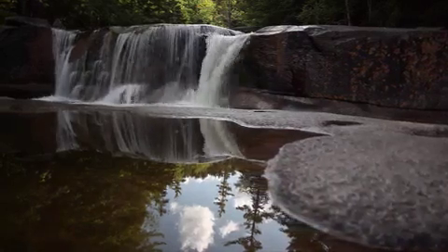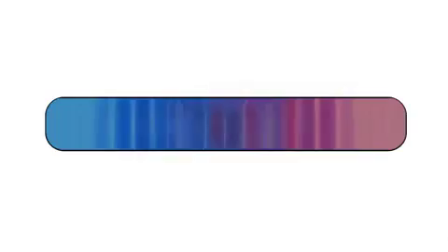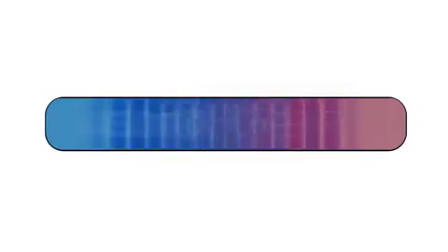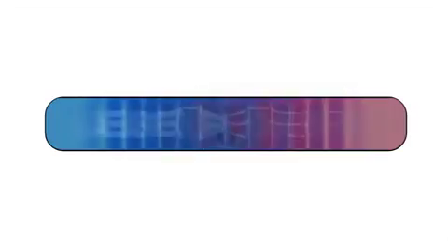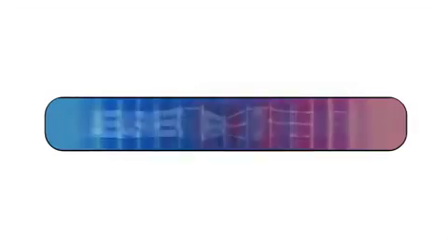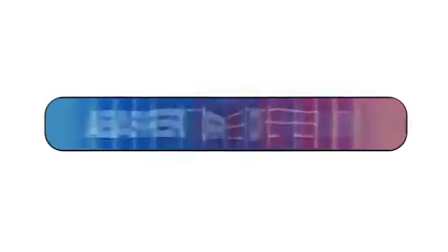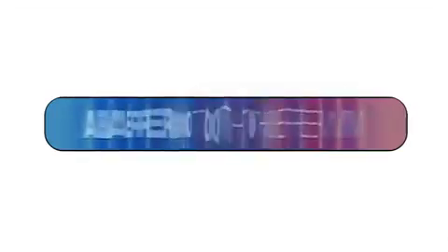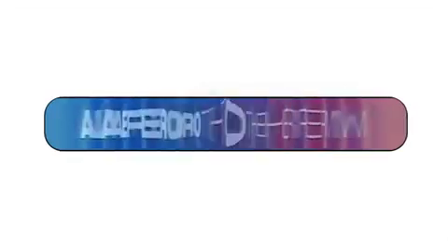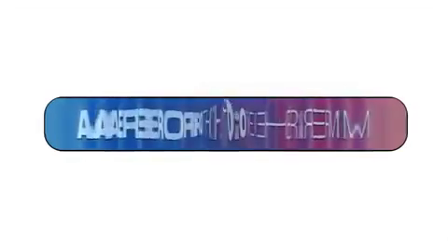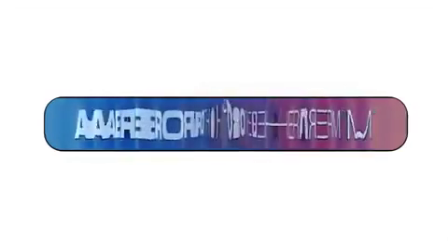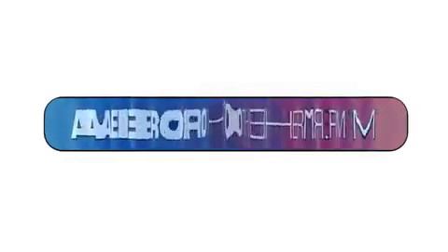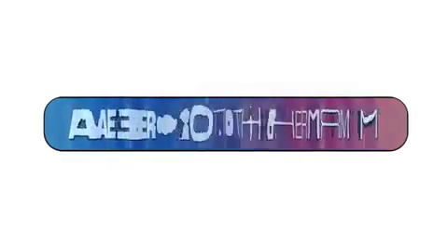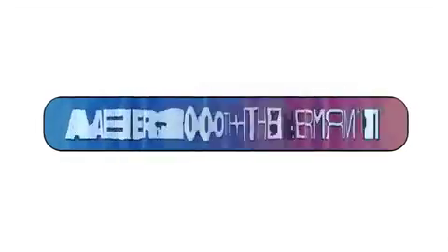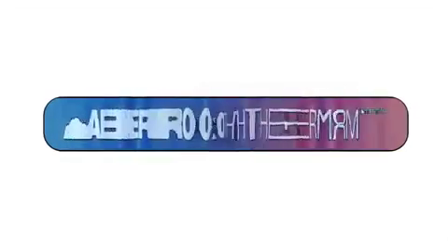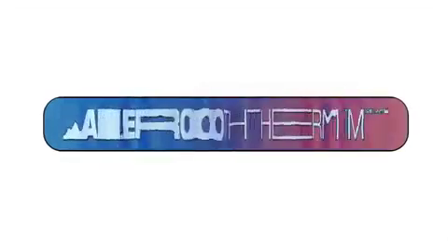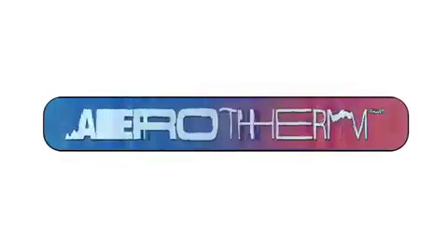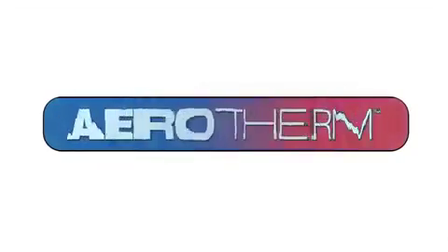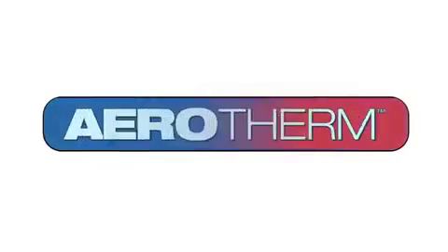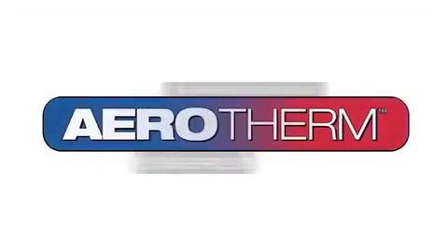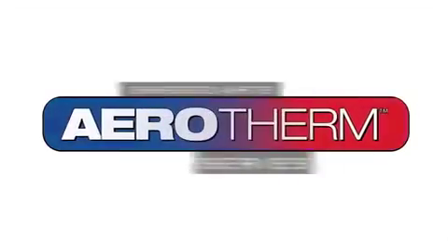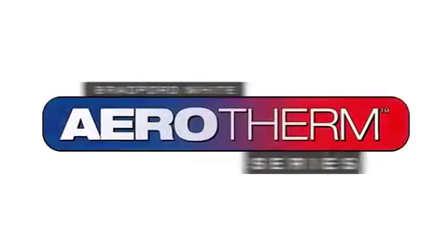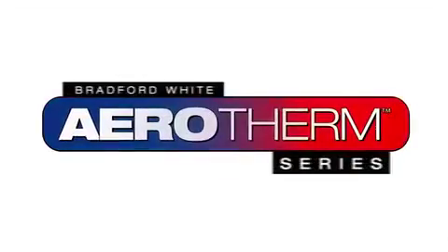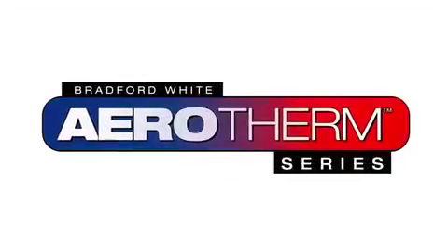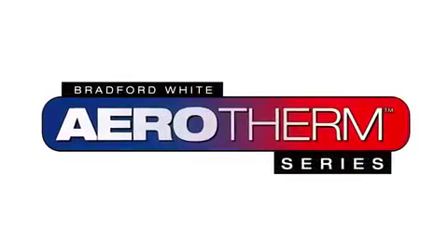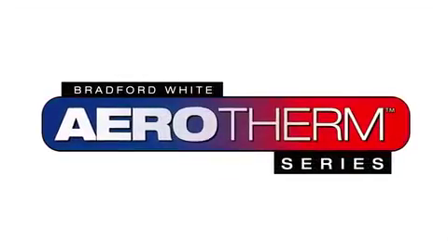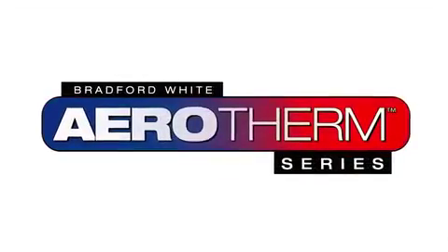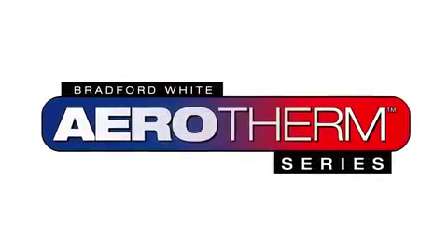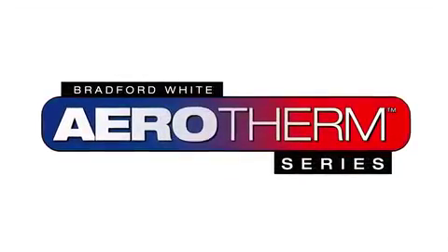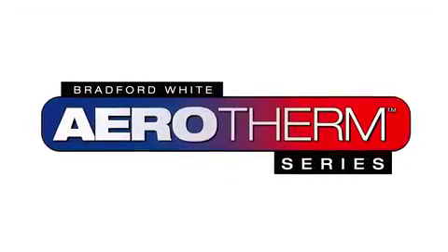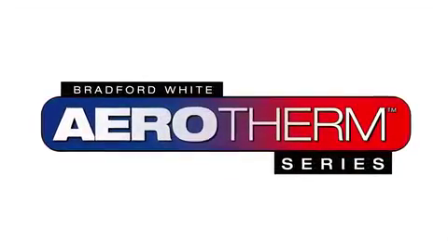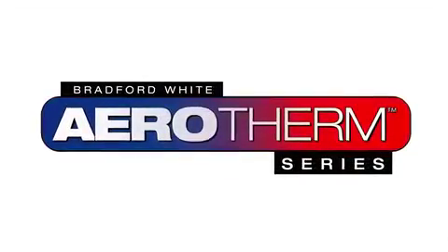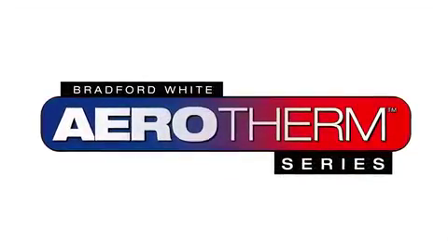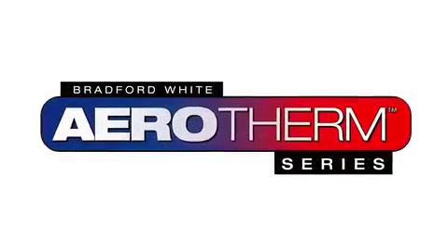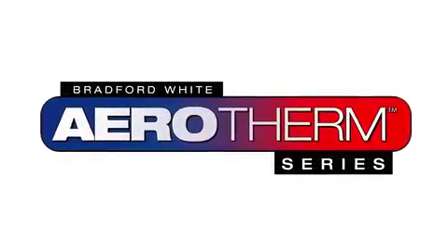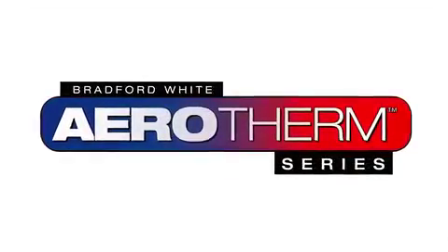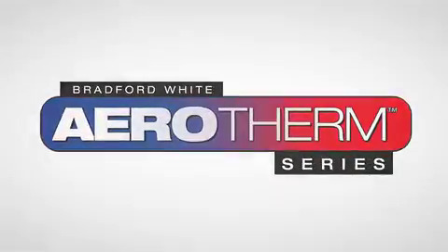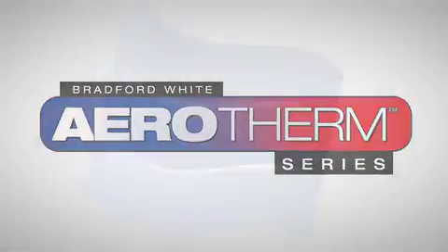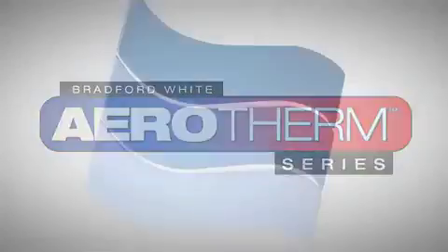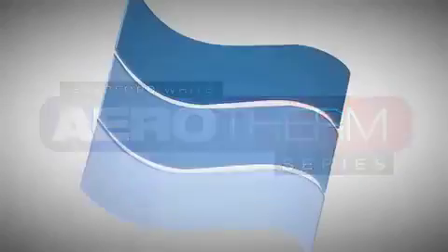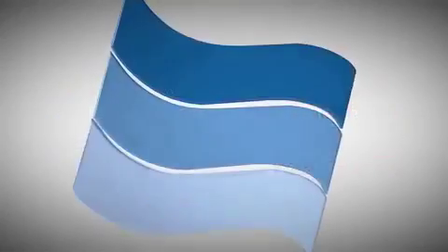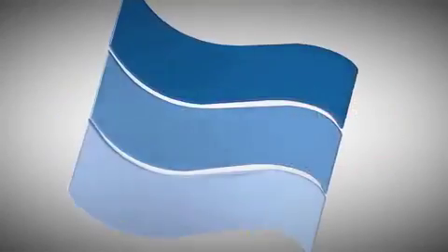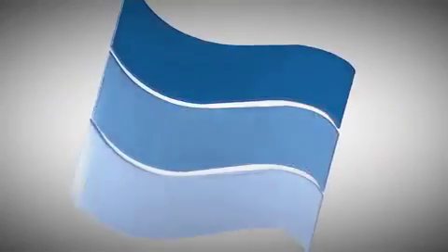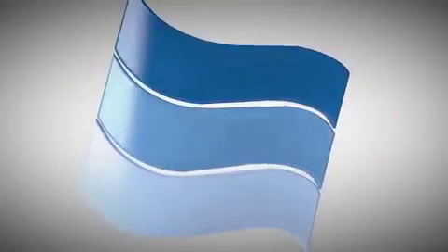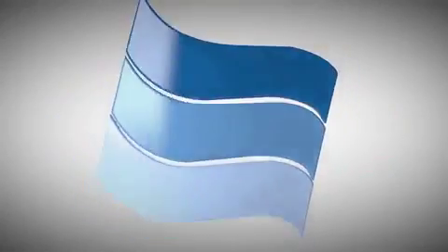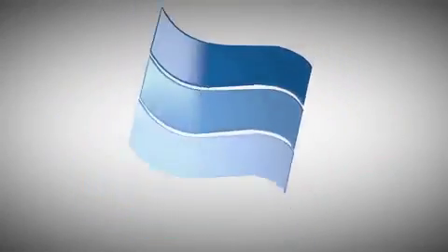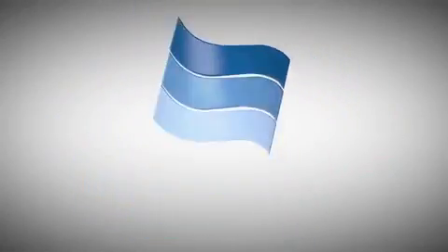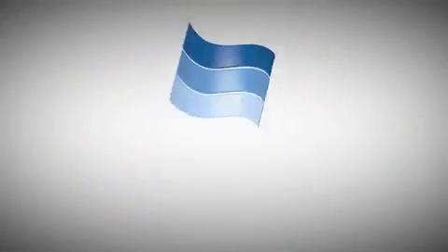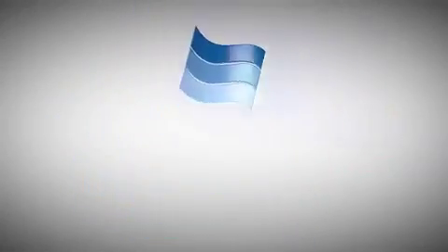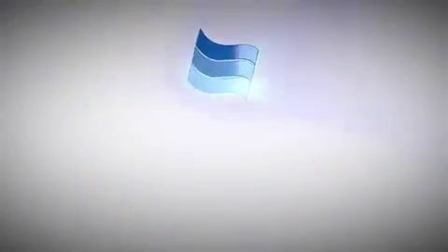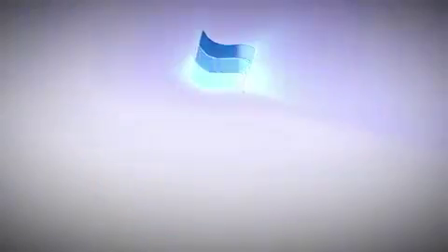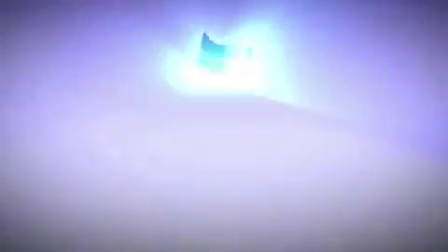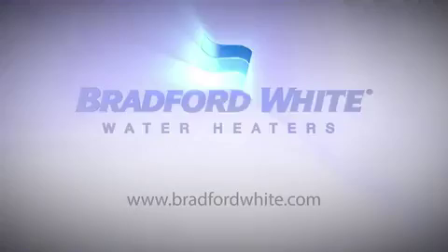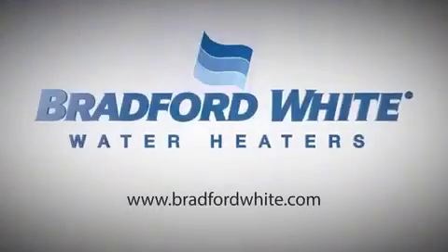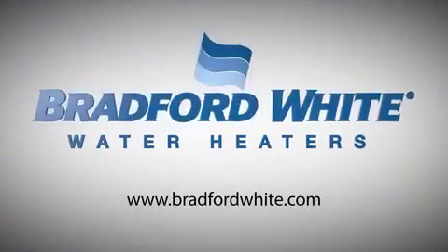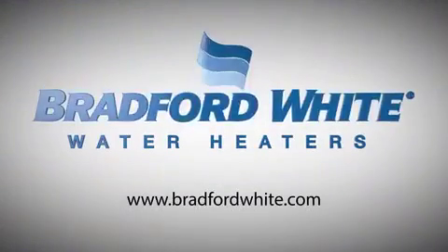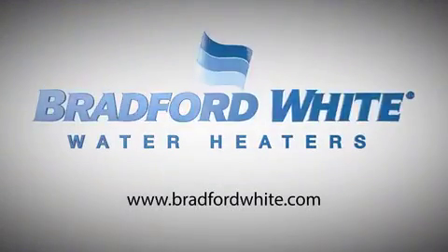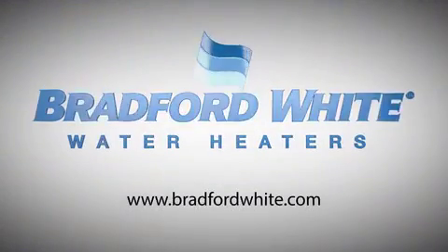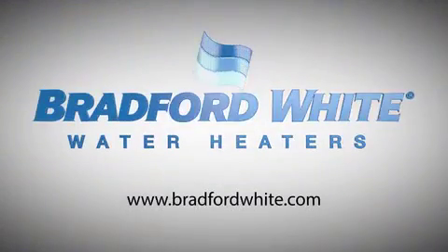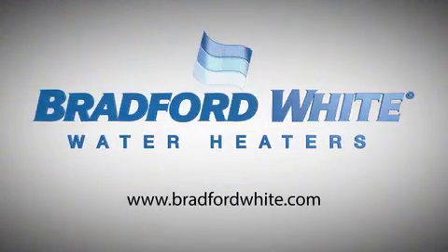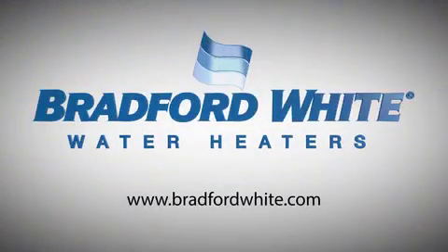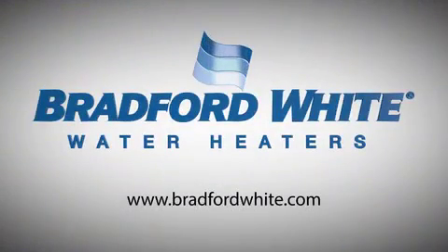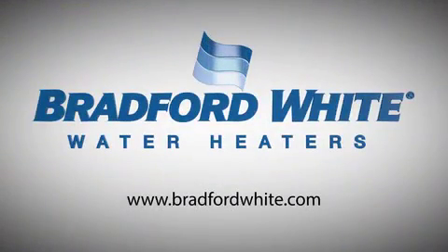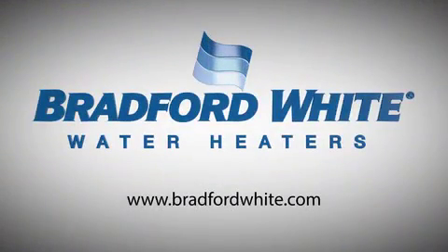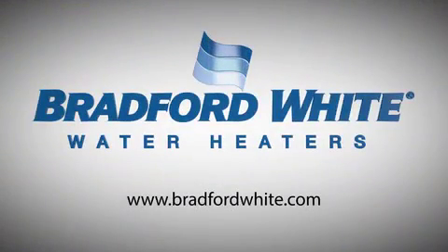The Bradford White Aerotherm series — it's built to be the best. Check out our website today to find a qualified contractor near you.